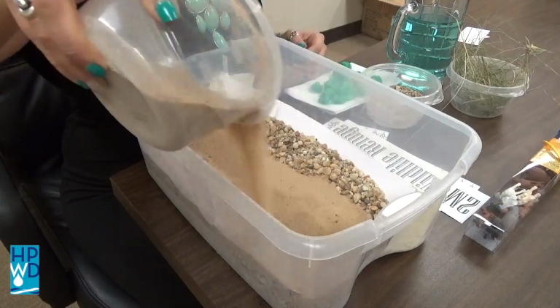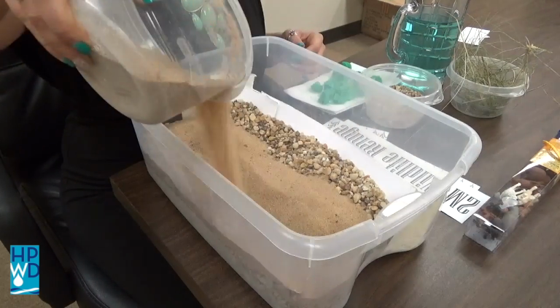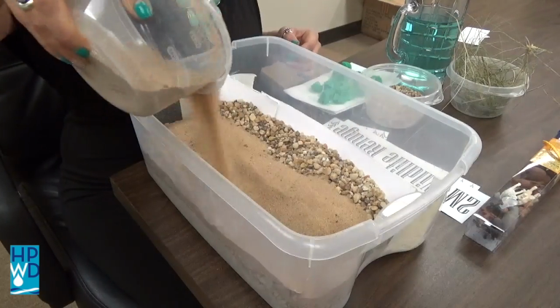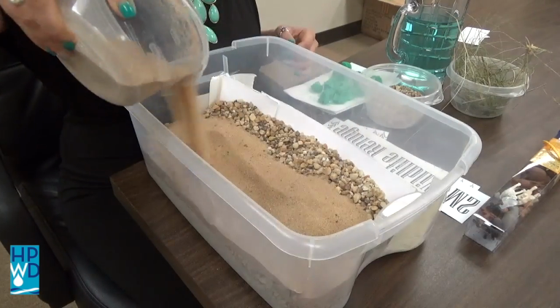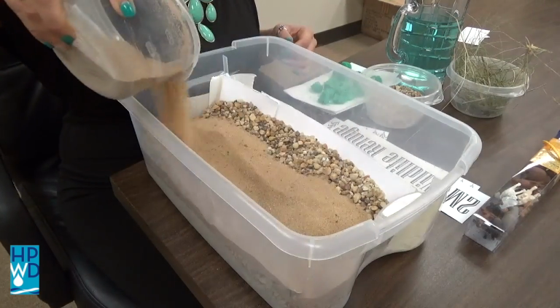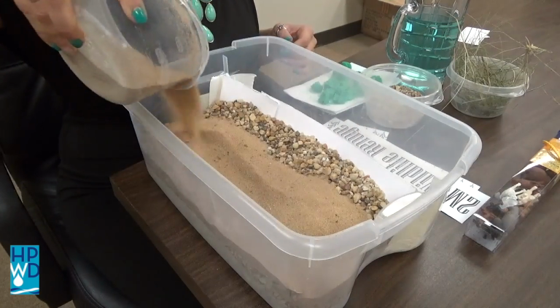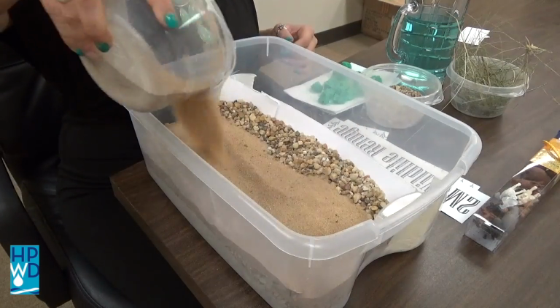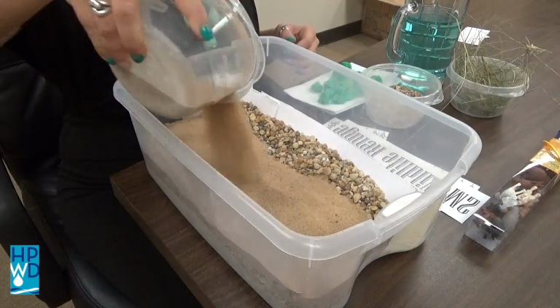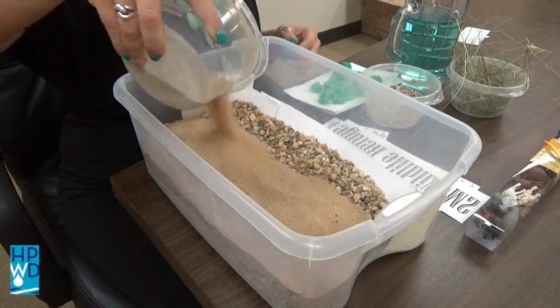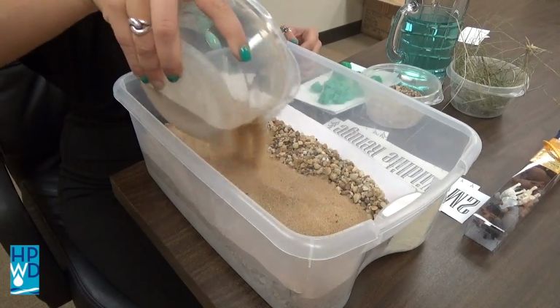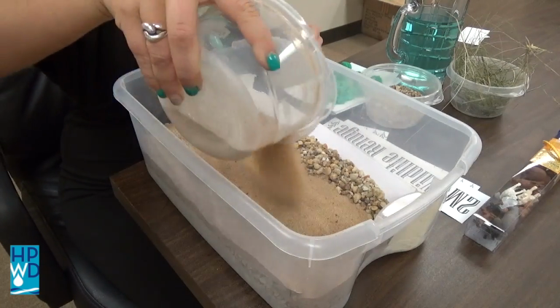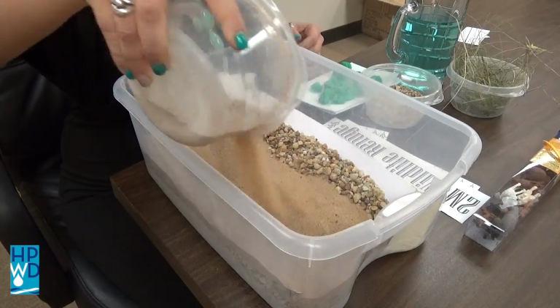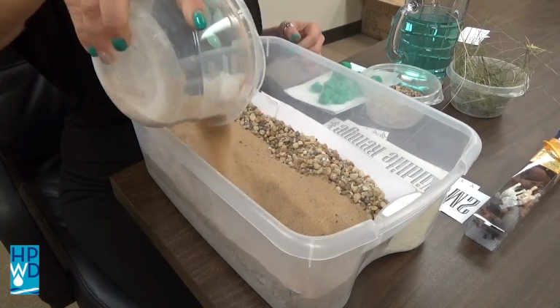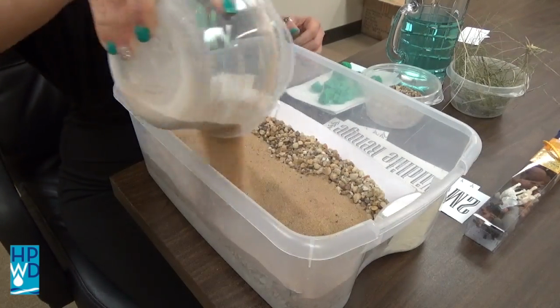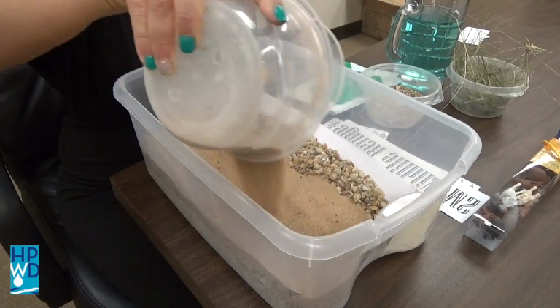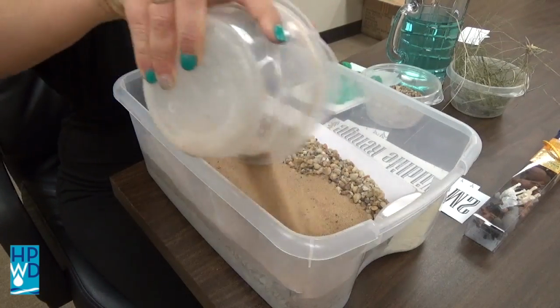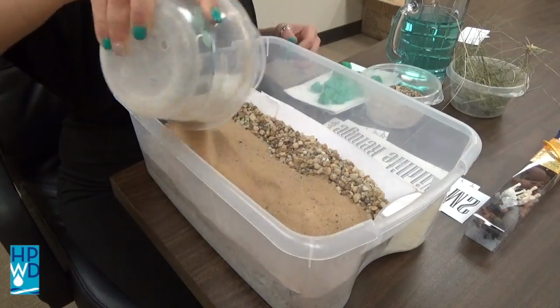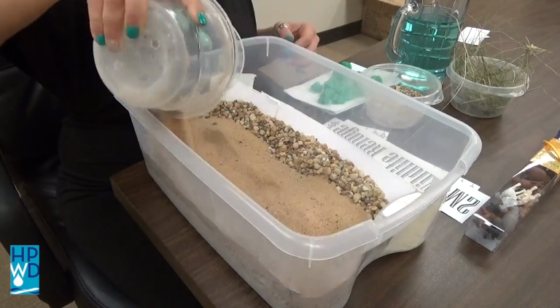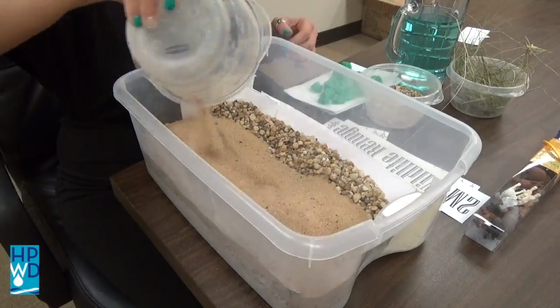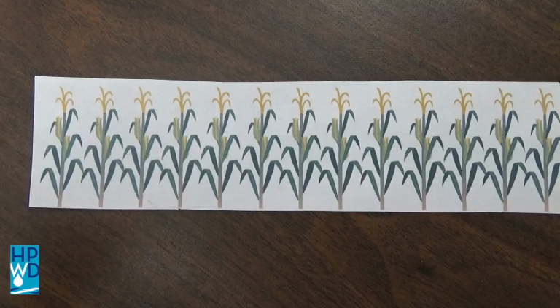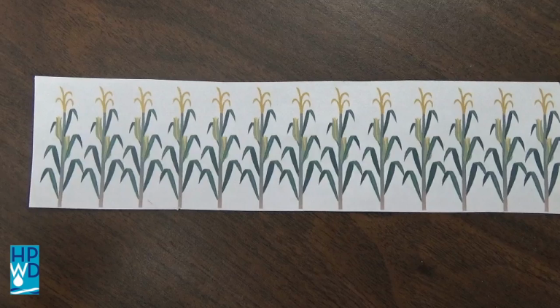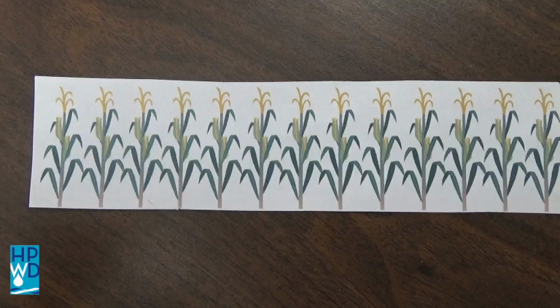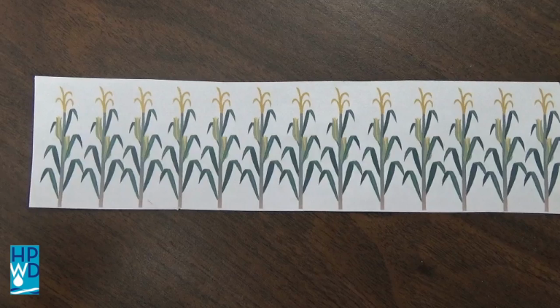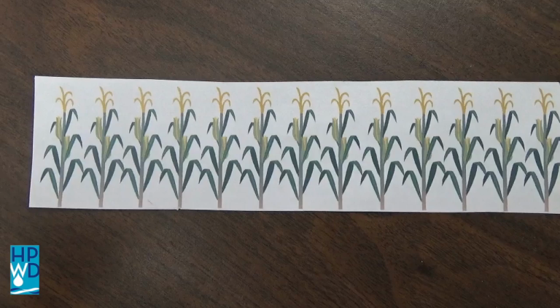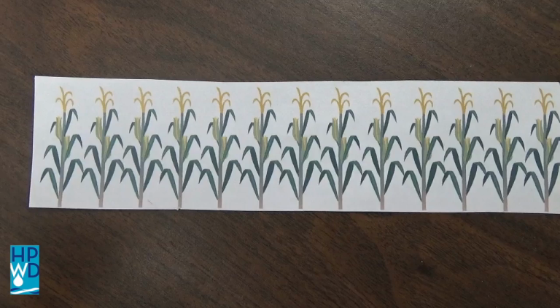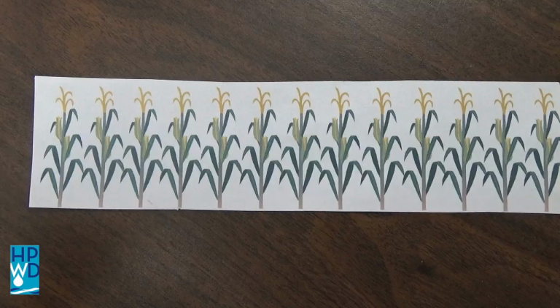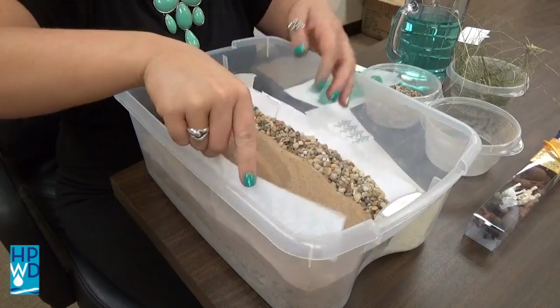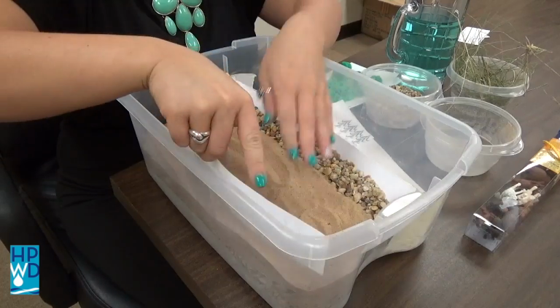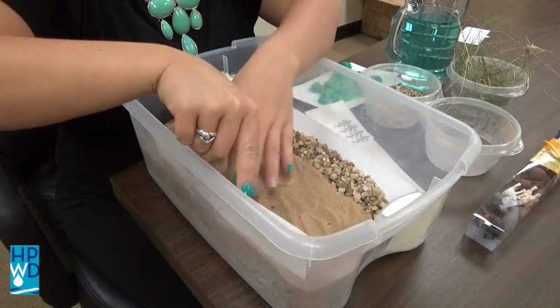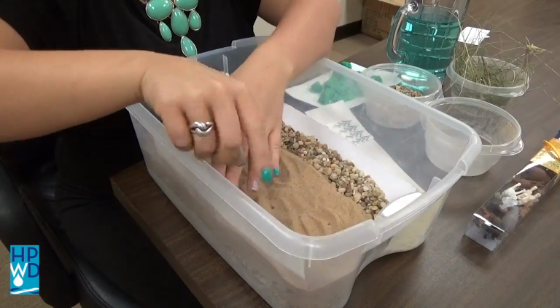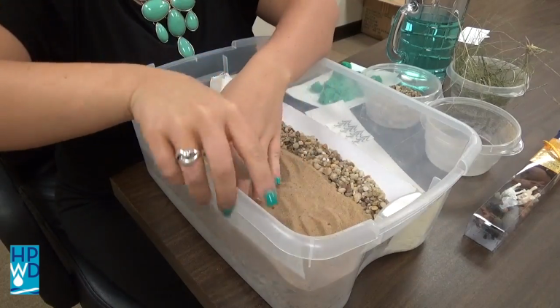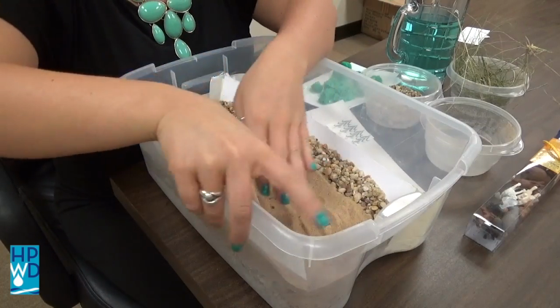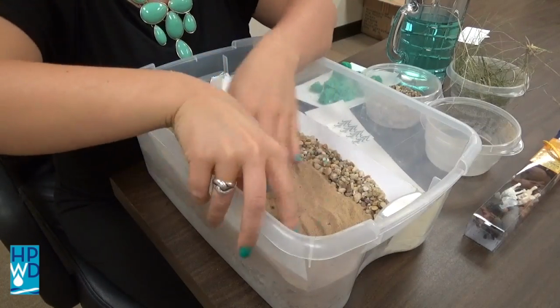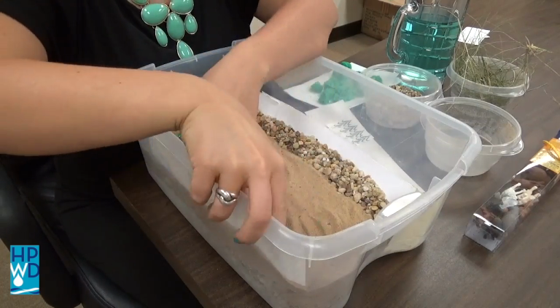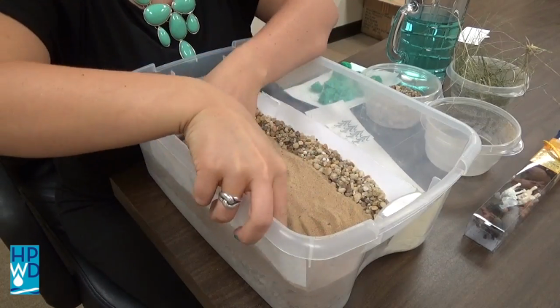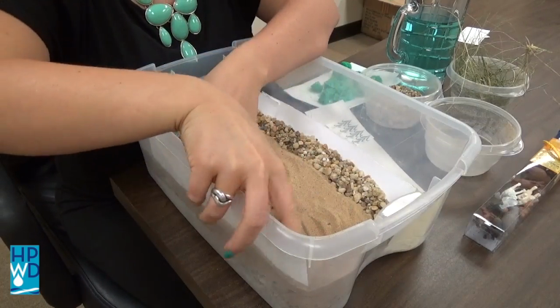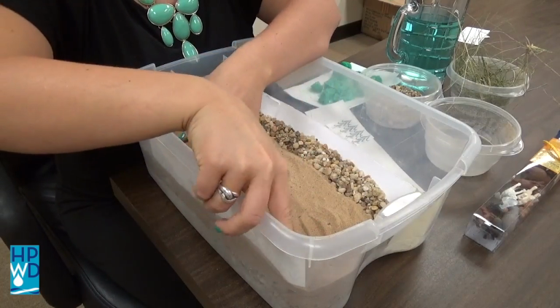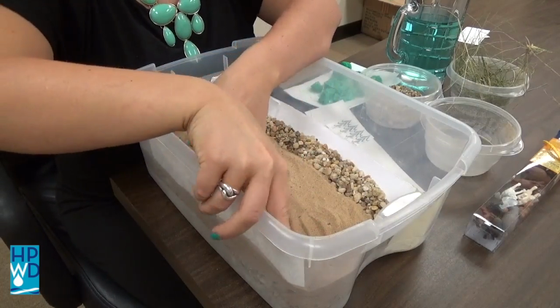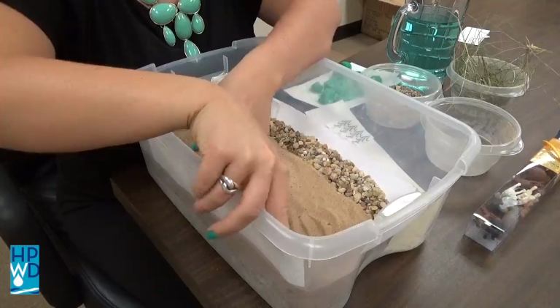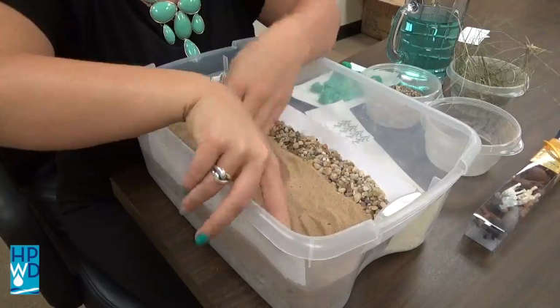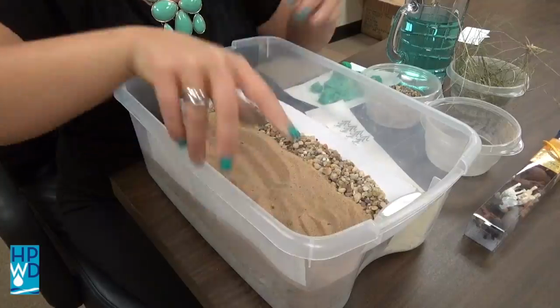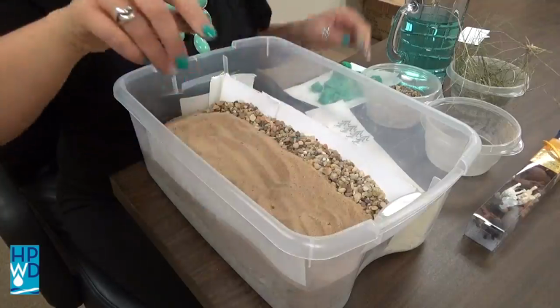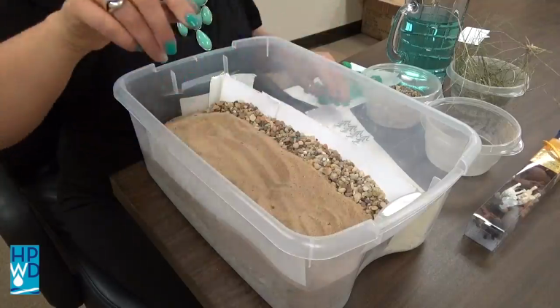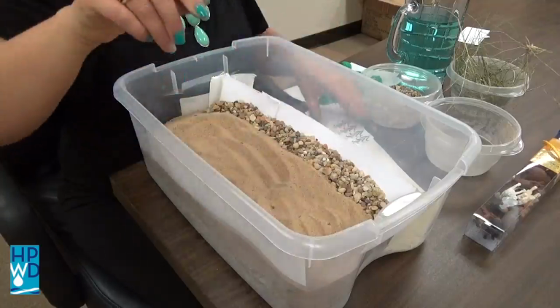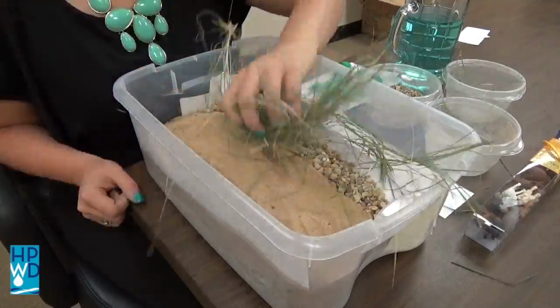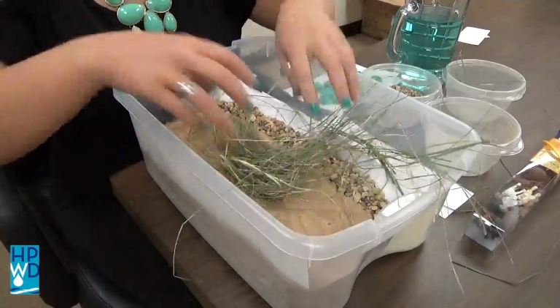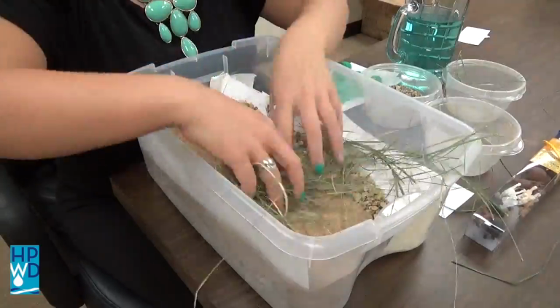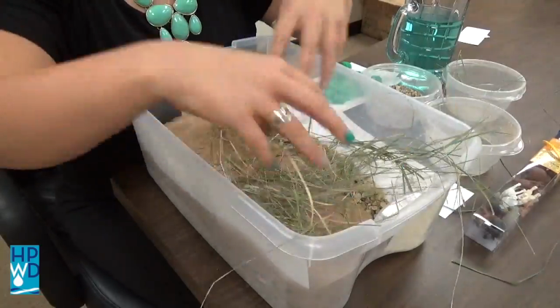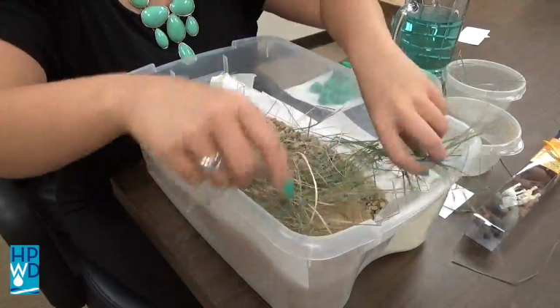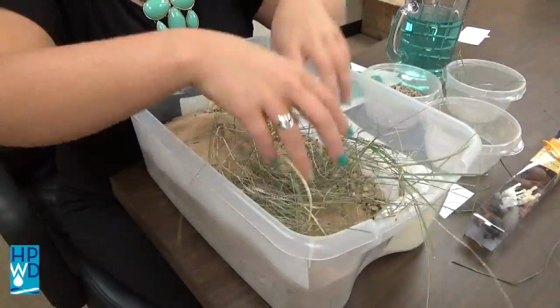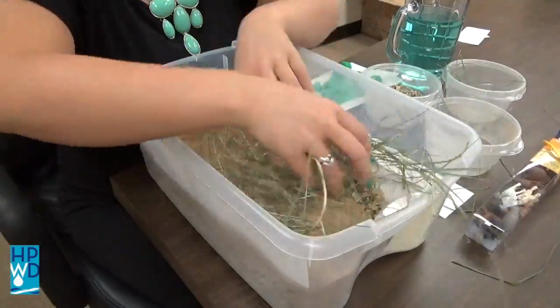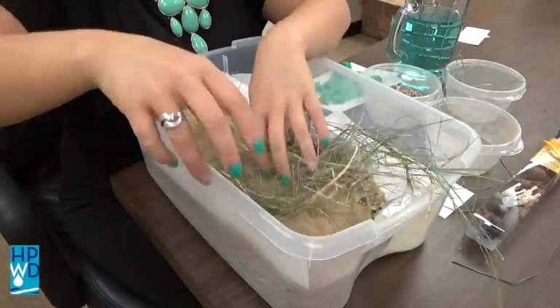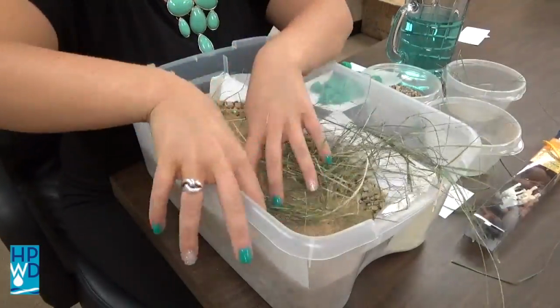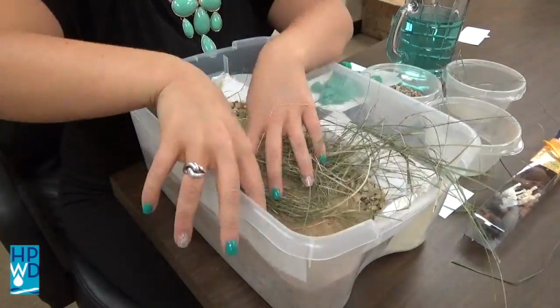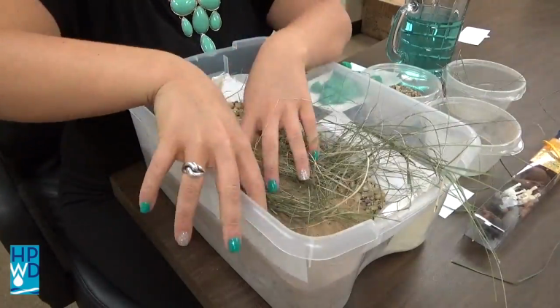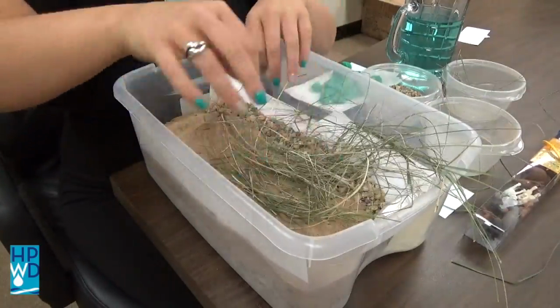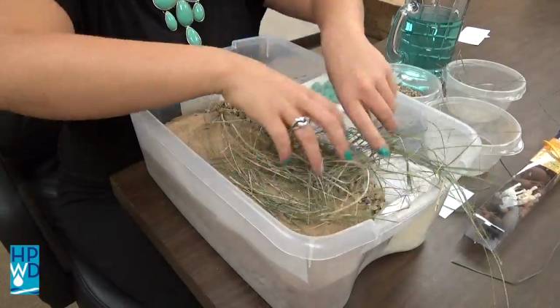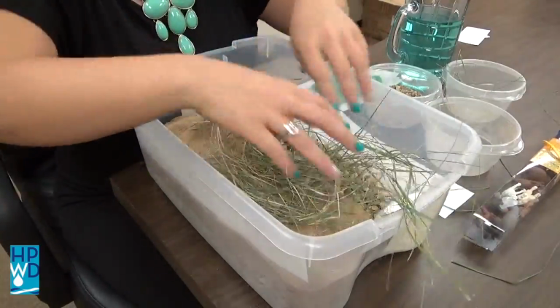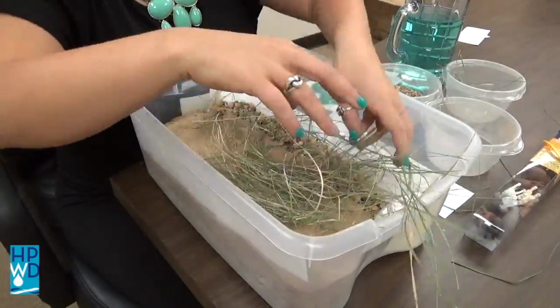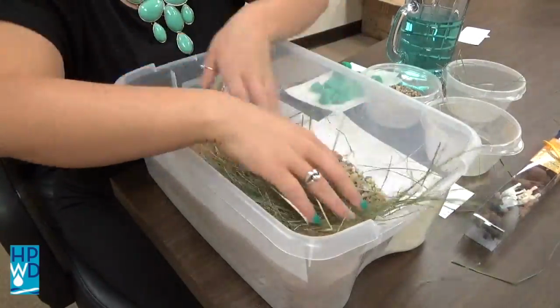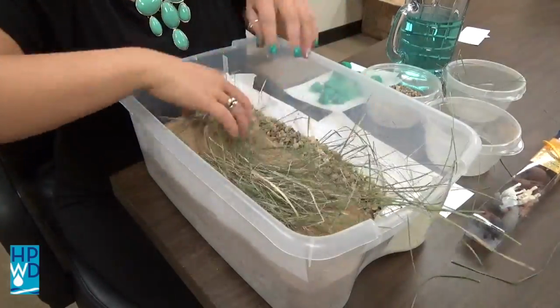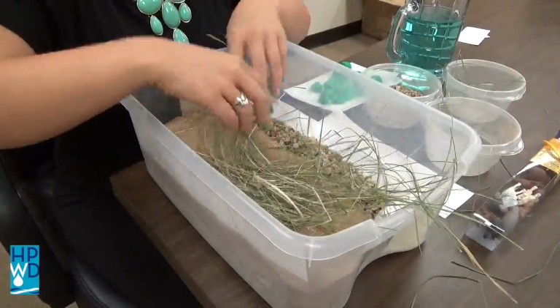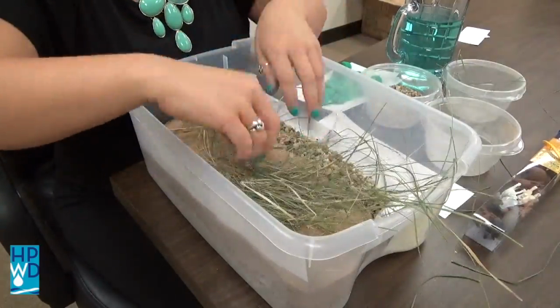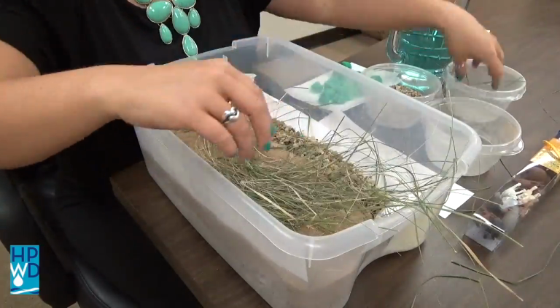After you have your foundation set, add your food supply. I chose to use corn stalks and native grasses.